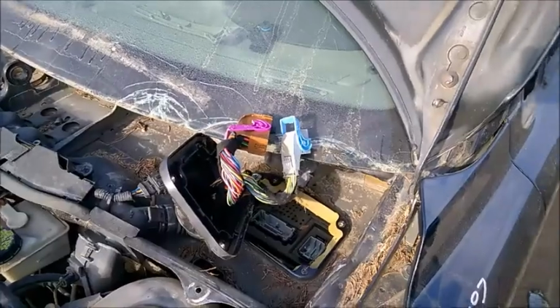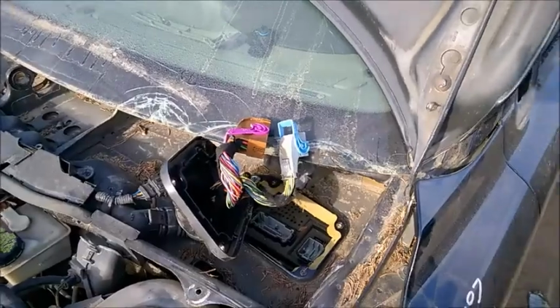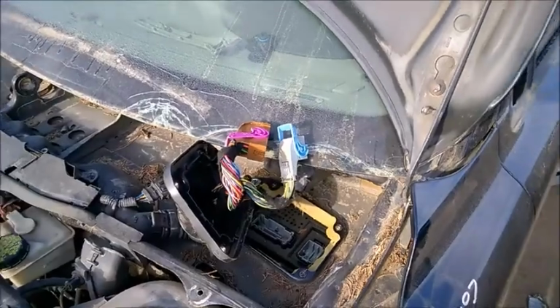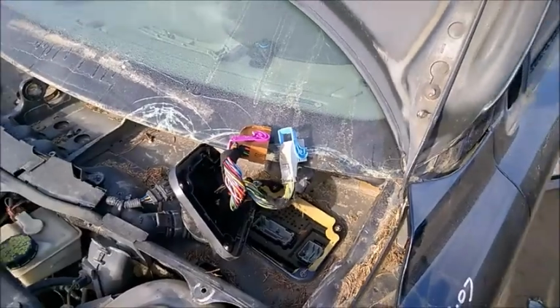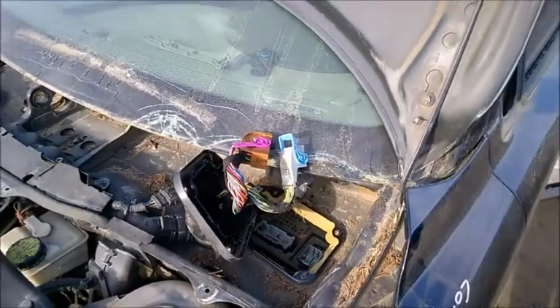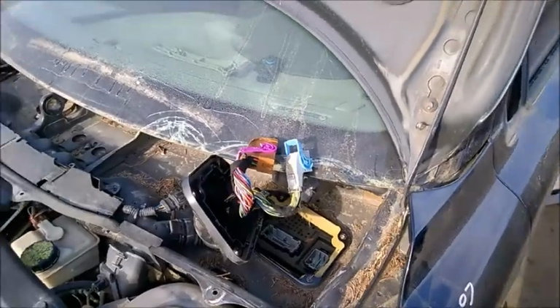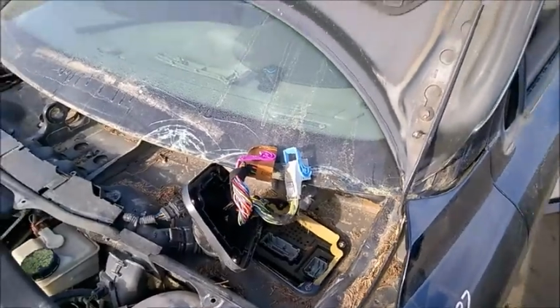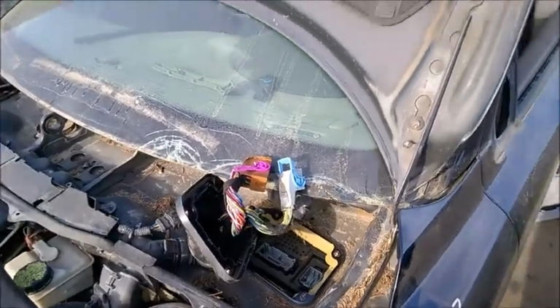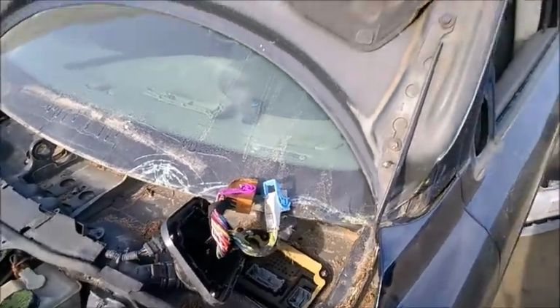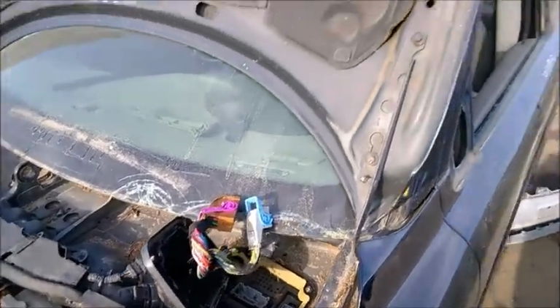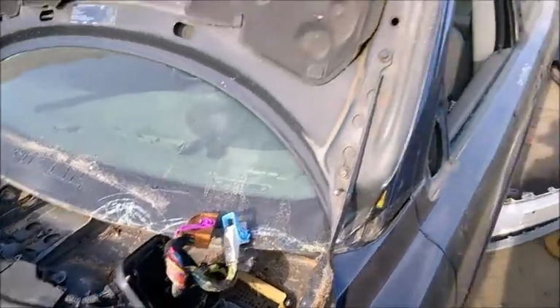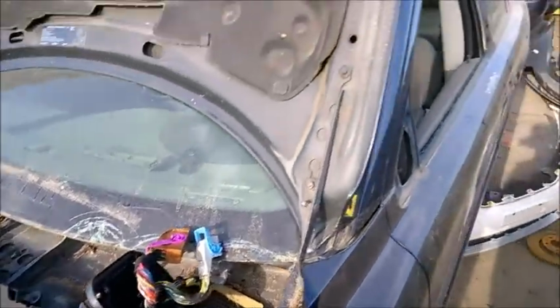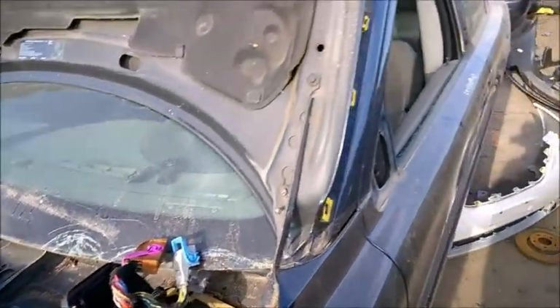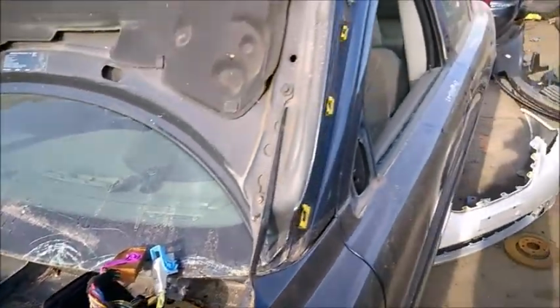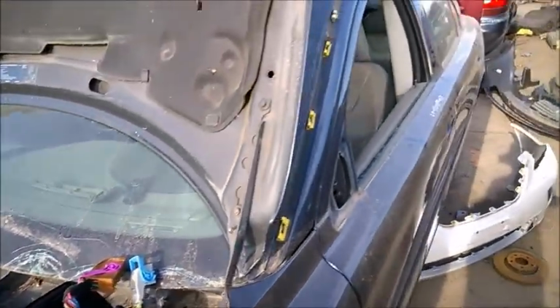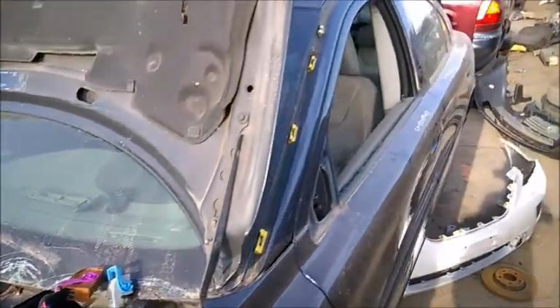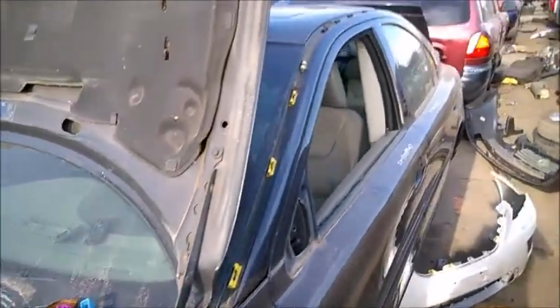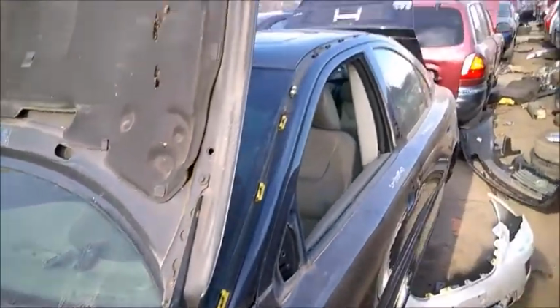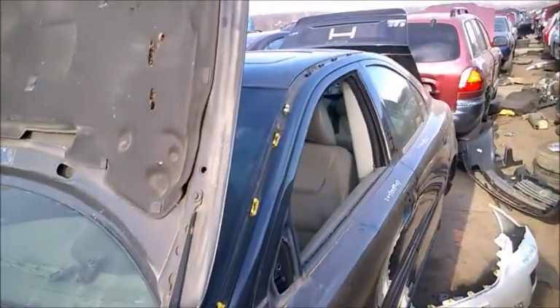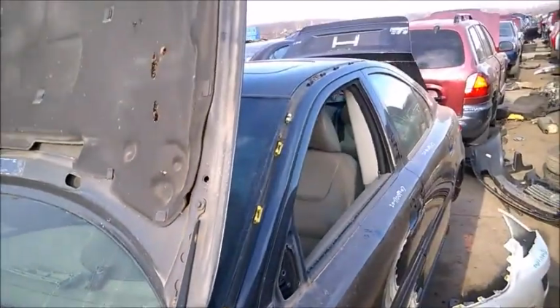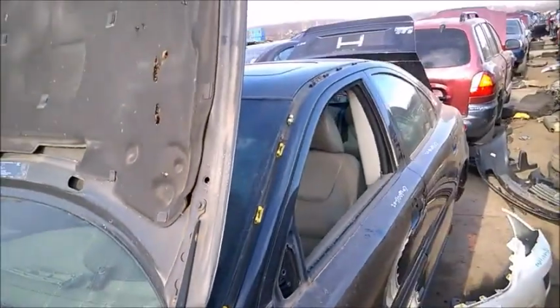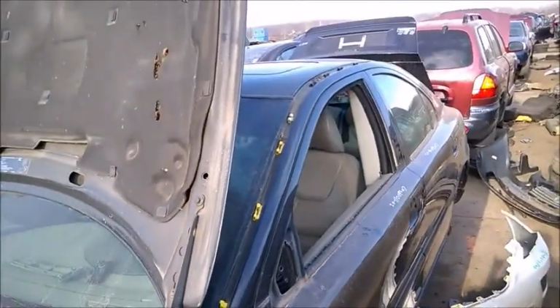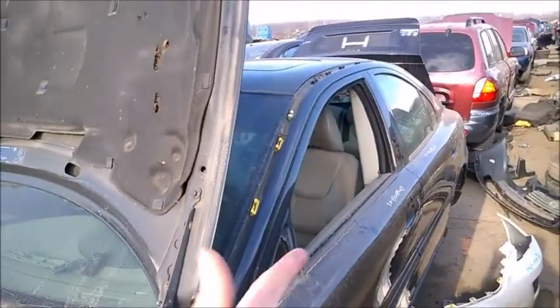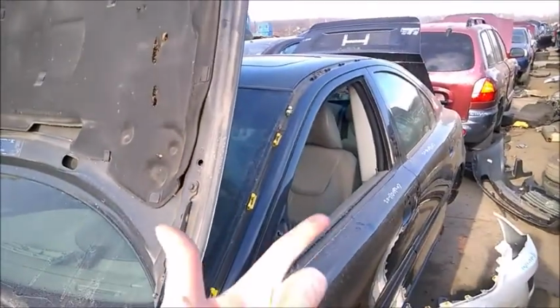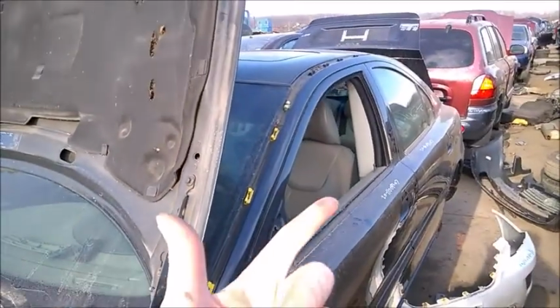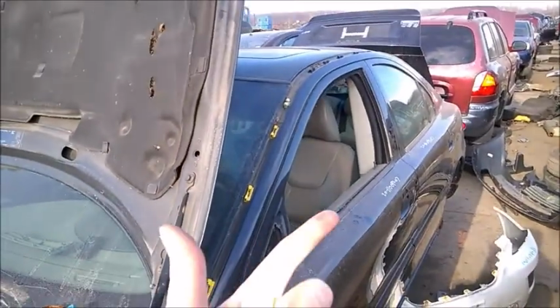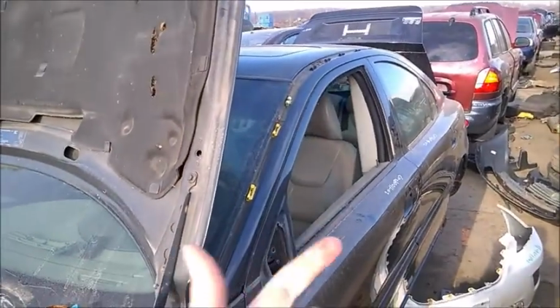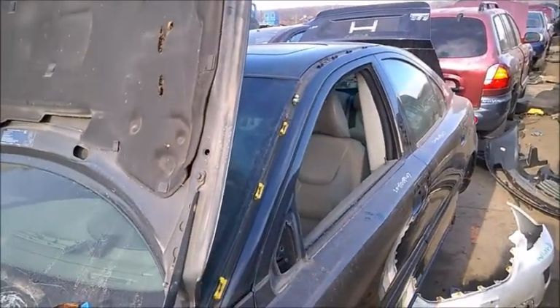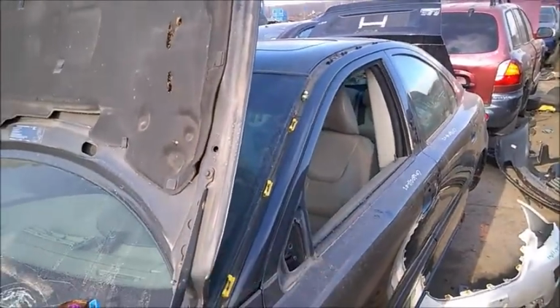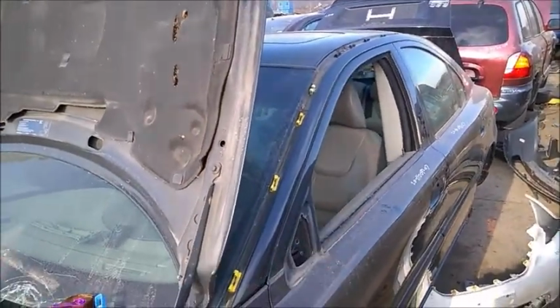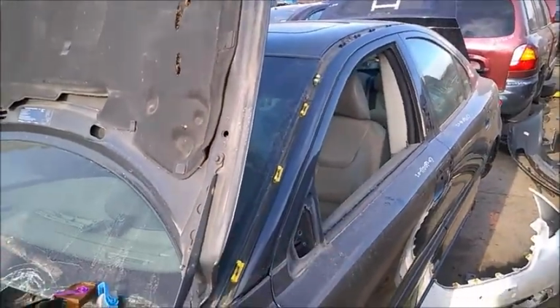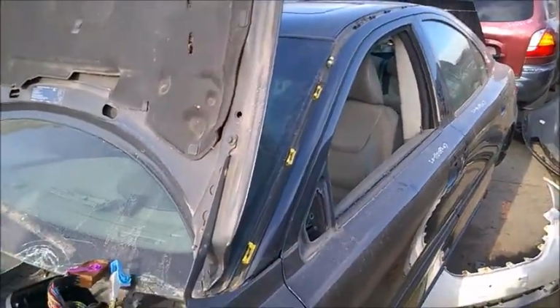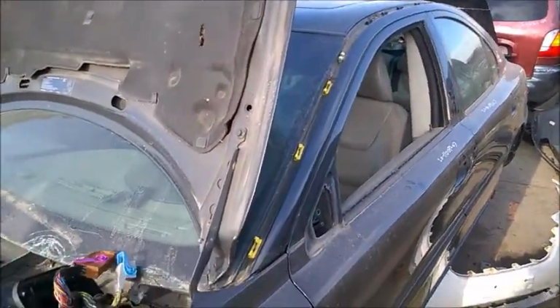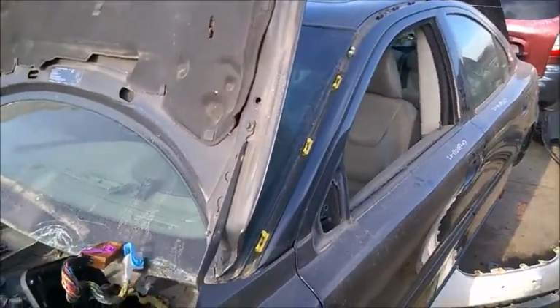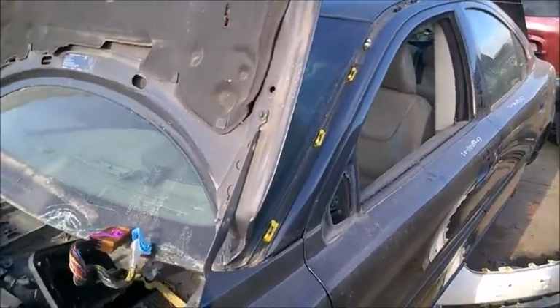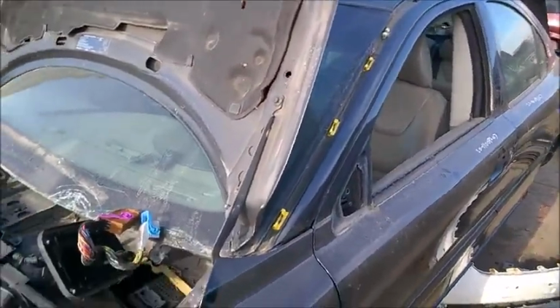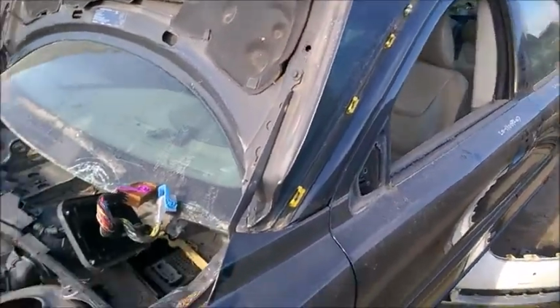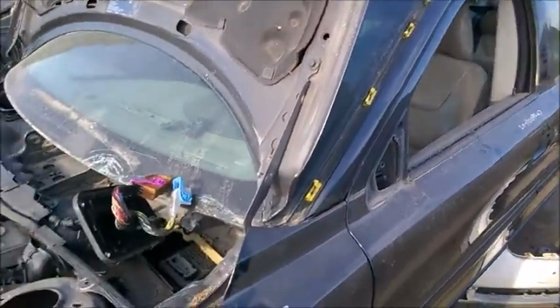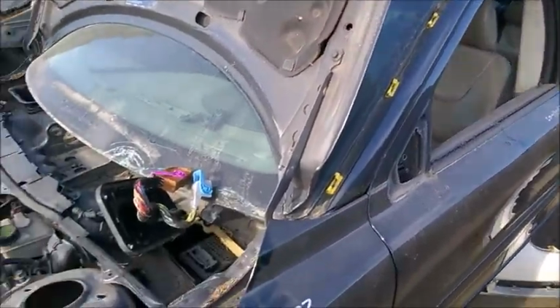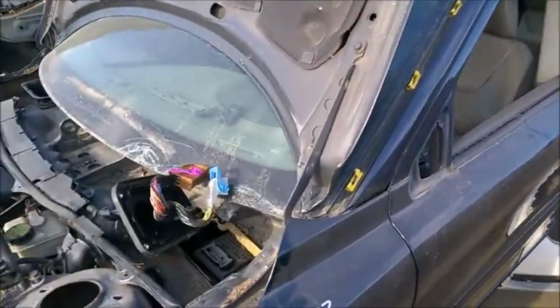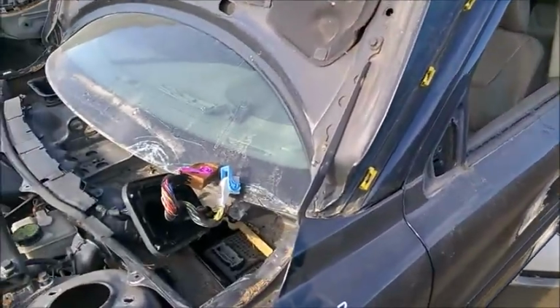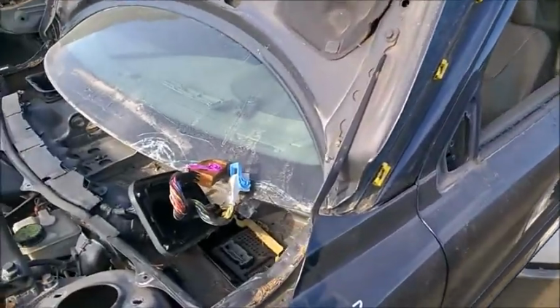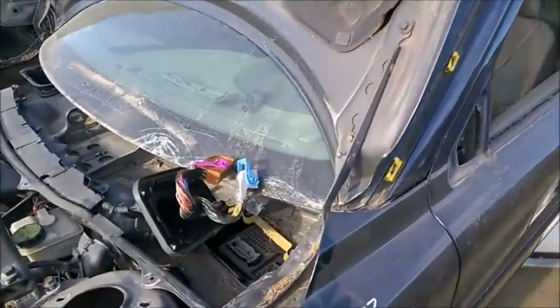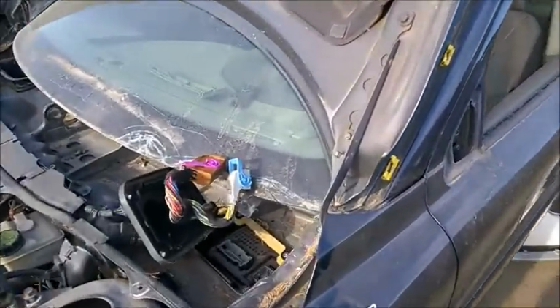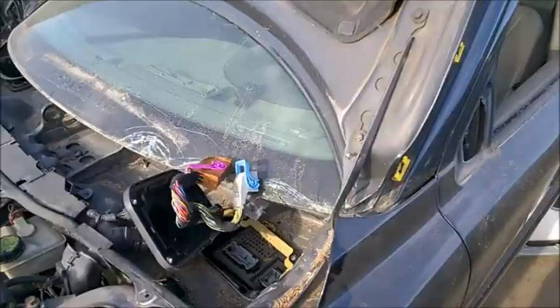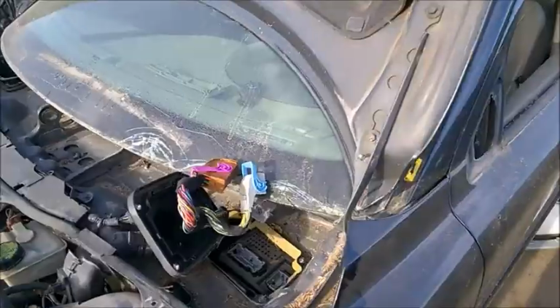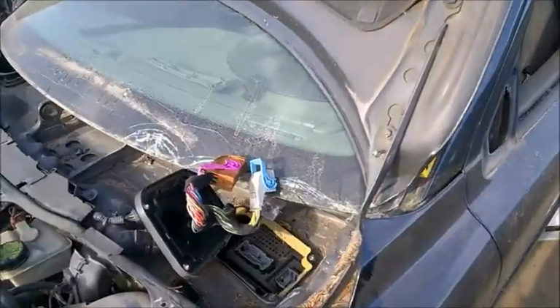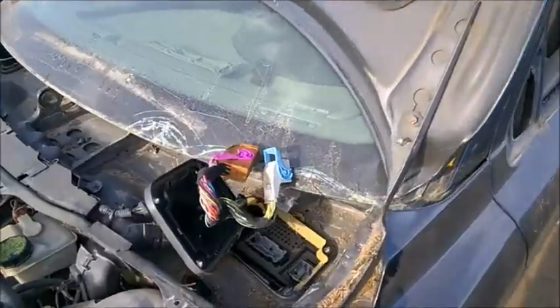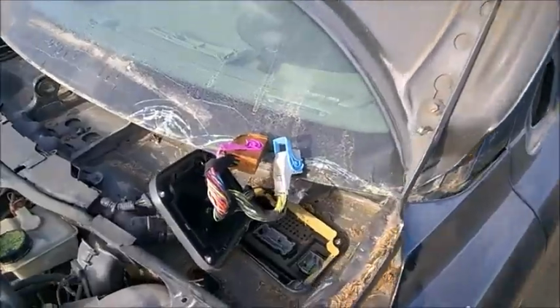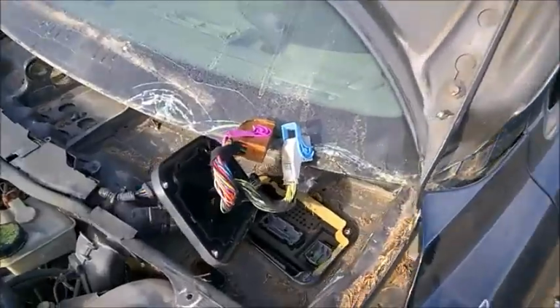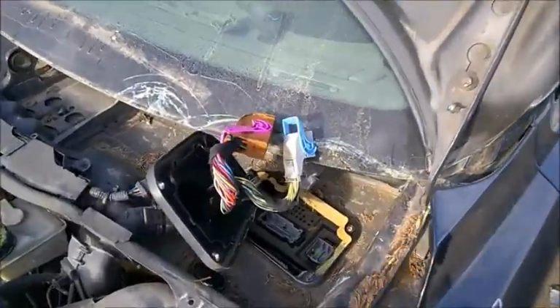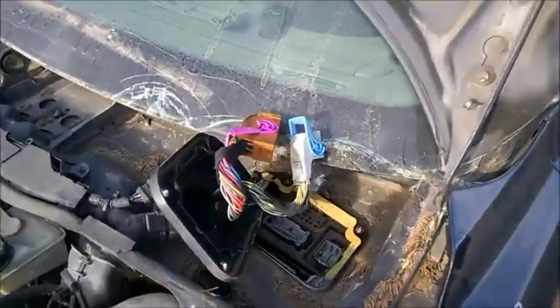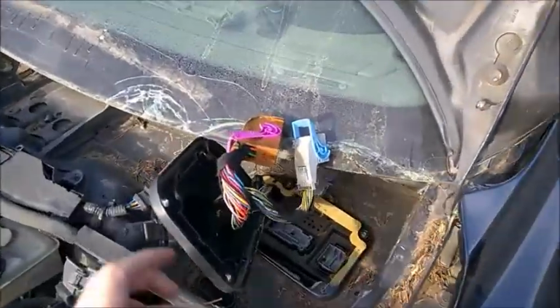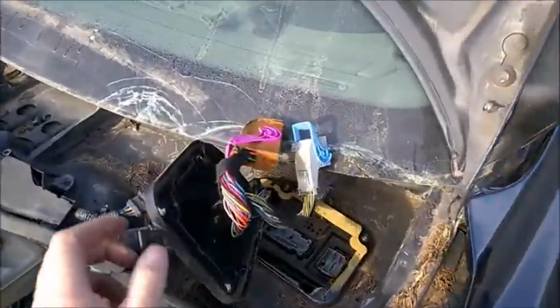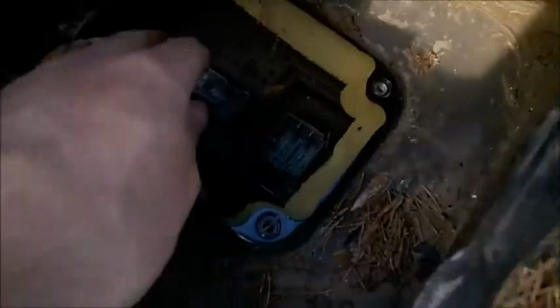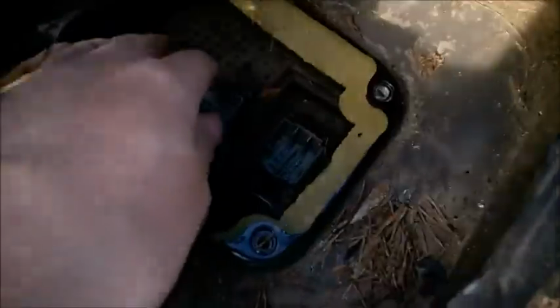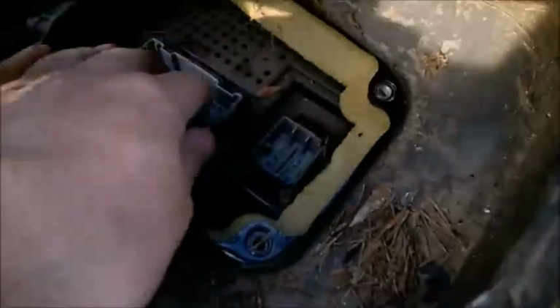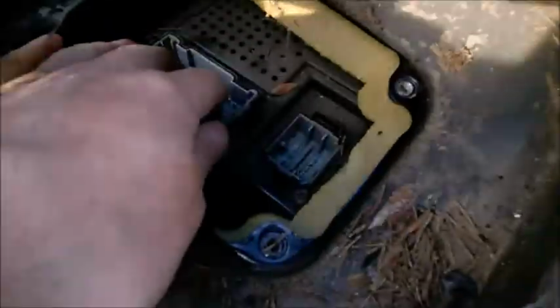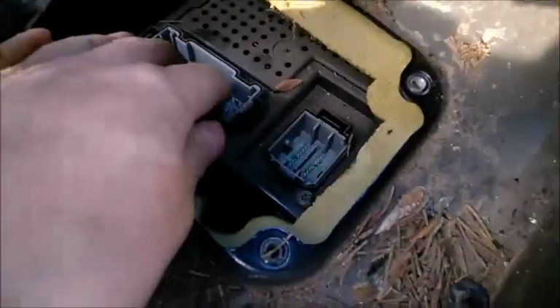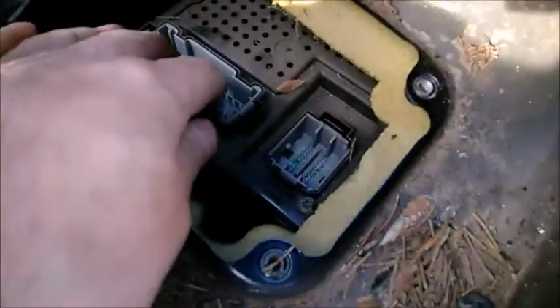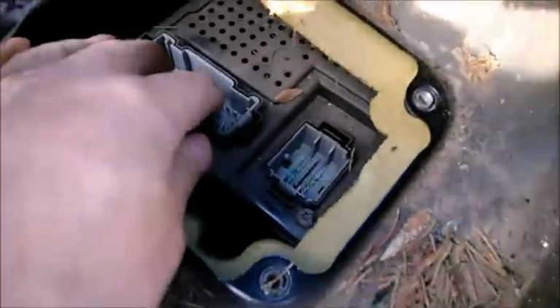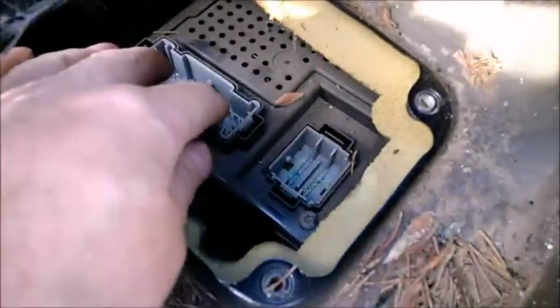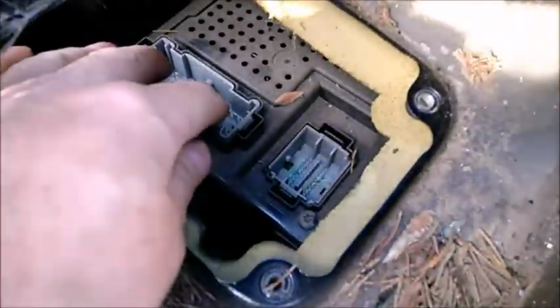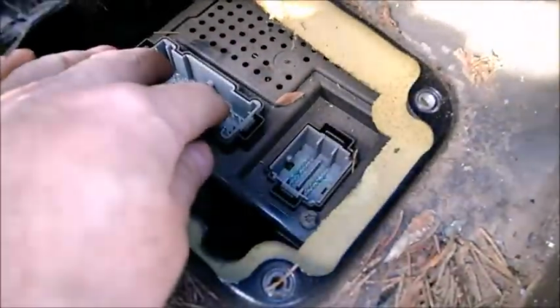I'm in a junkyard. This is a Volvo S60 2007. We are in Canada. CEM model.